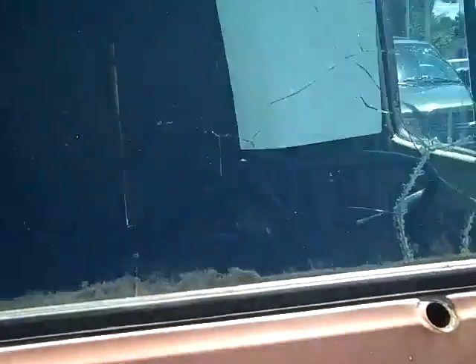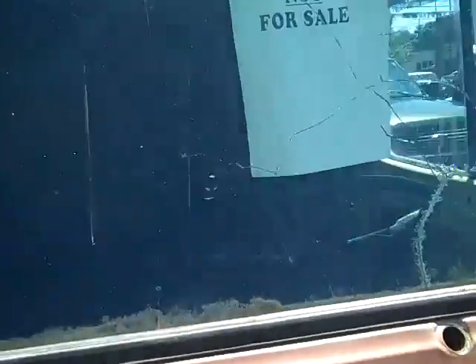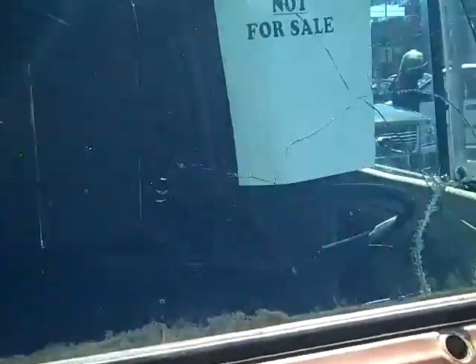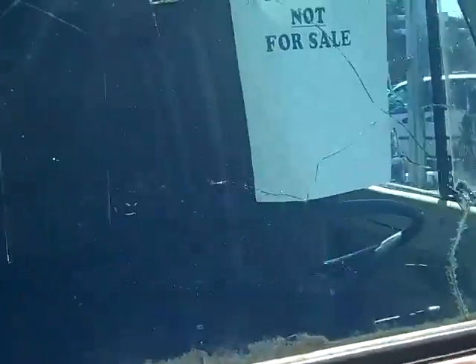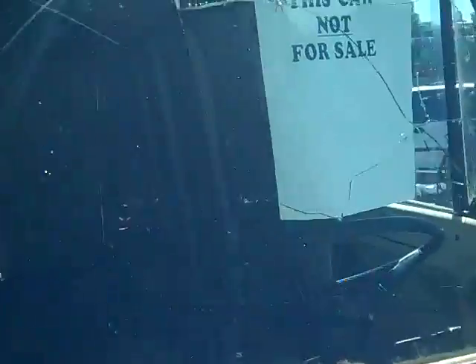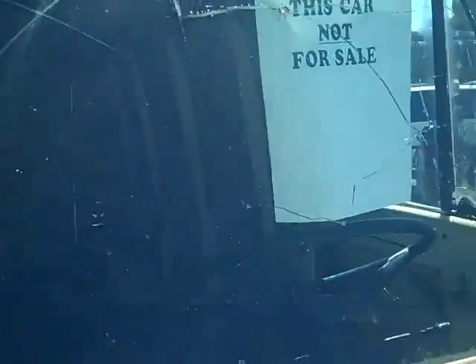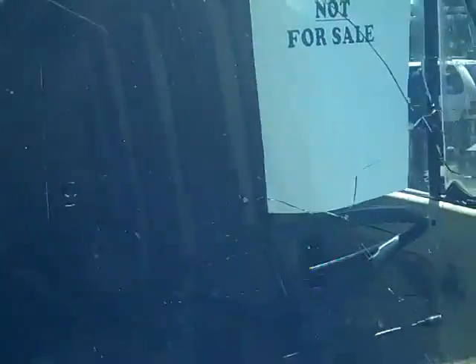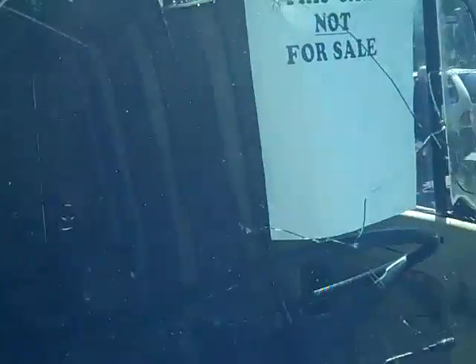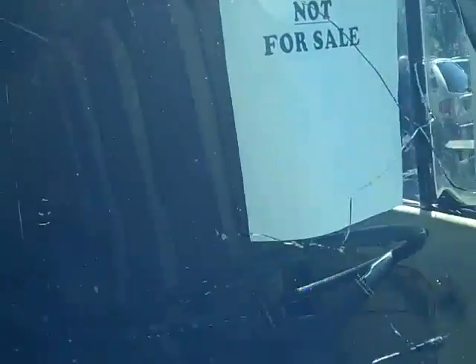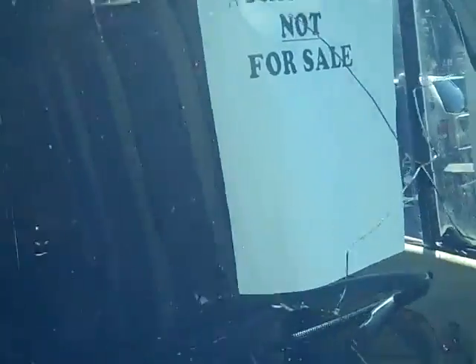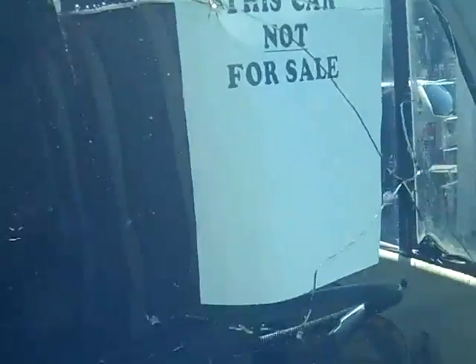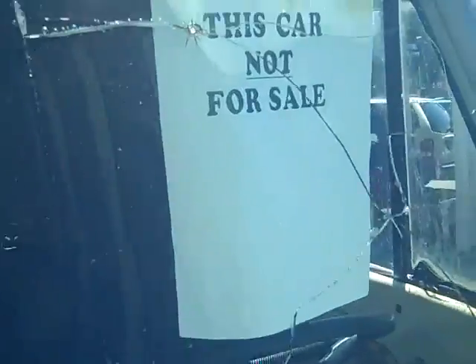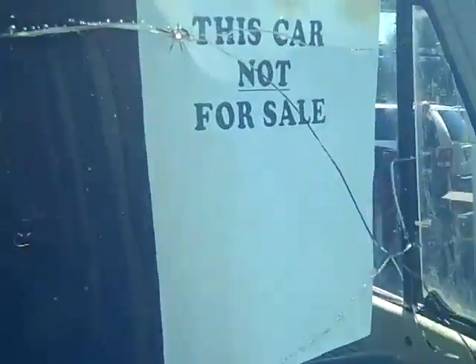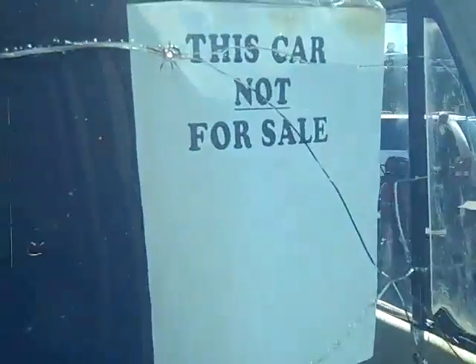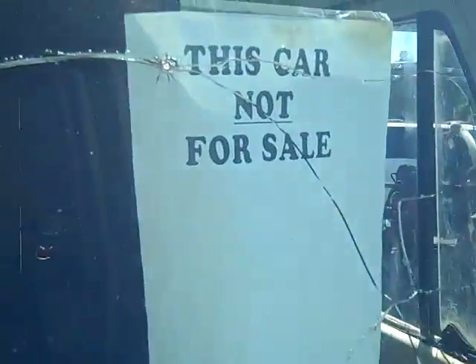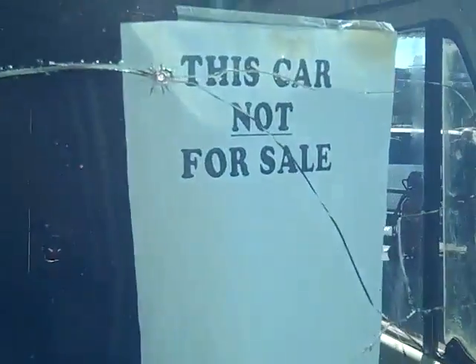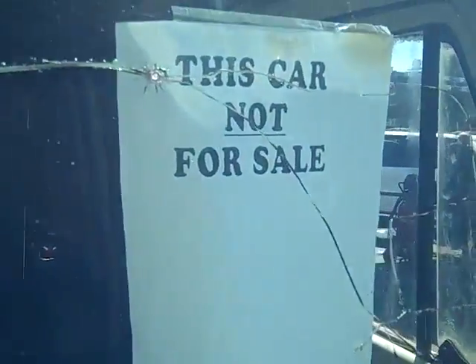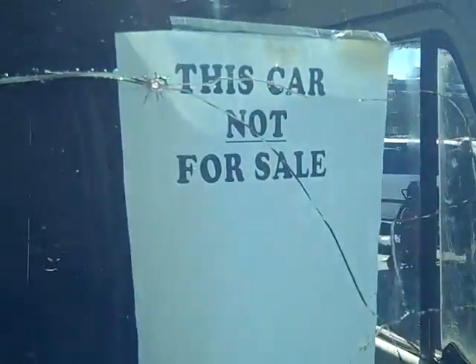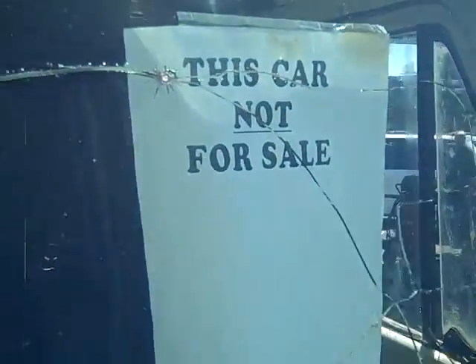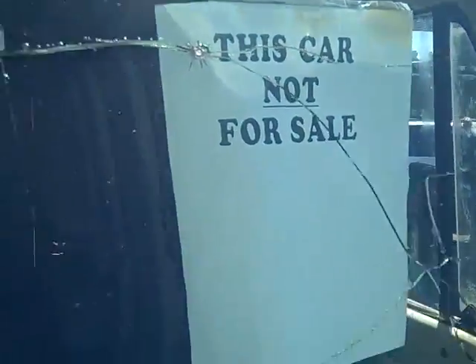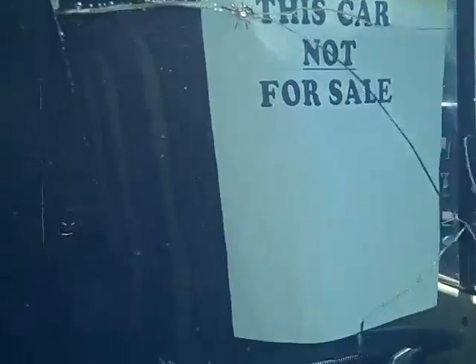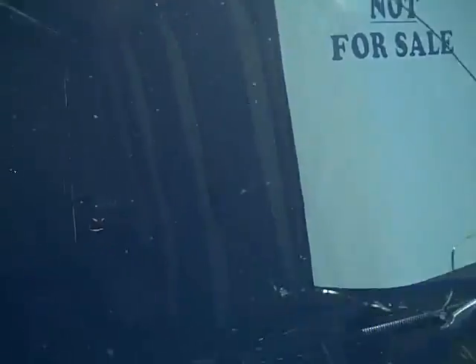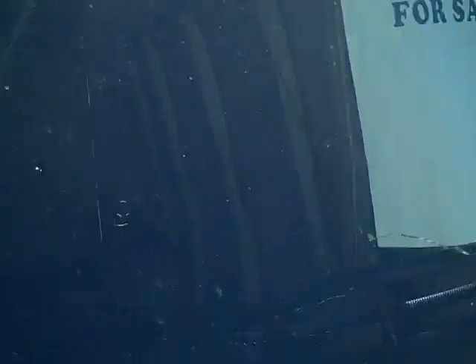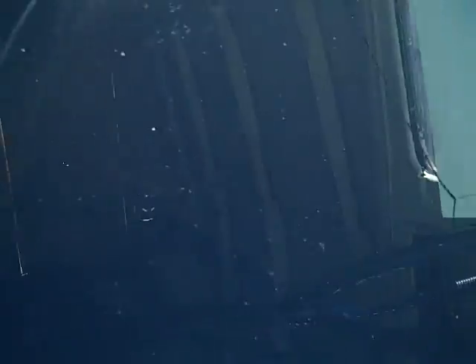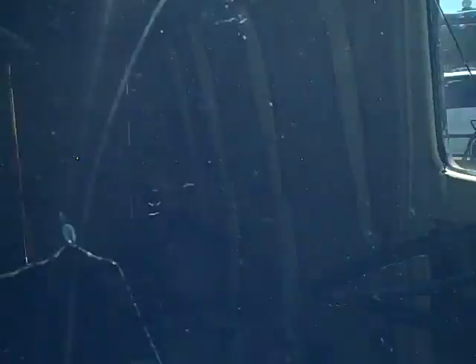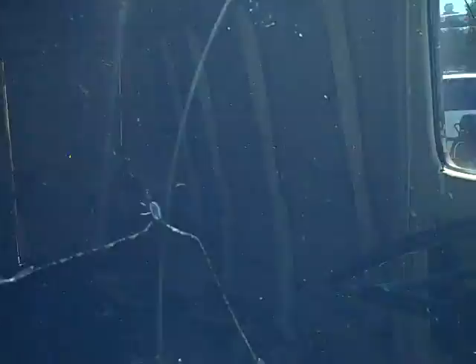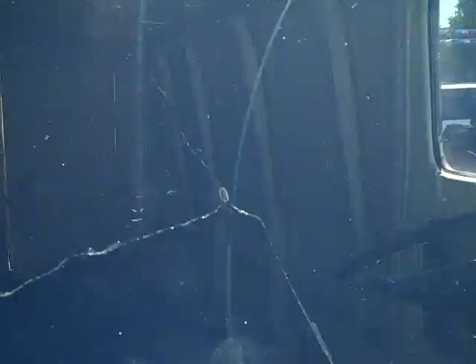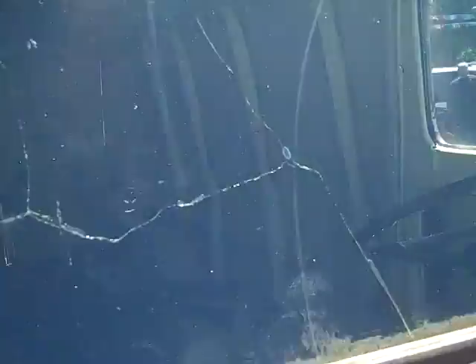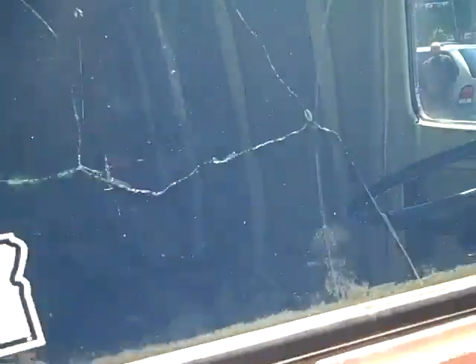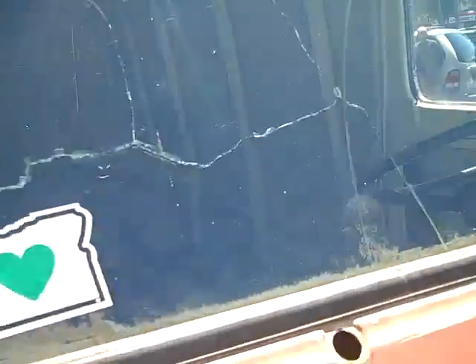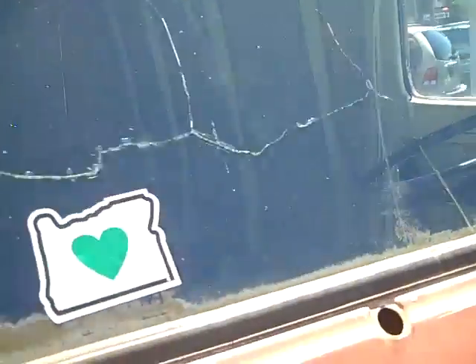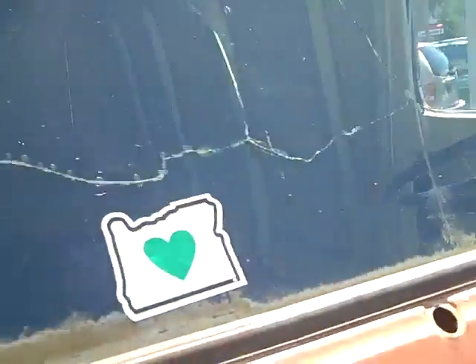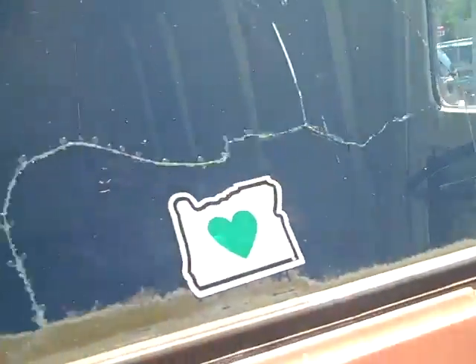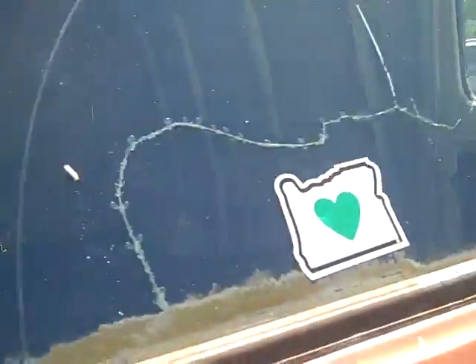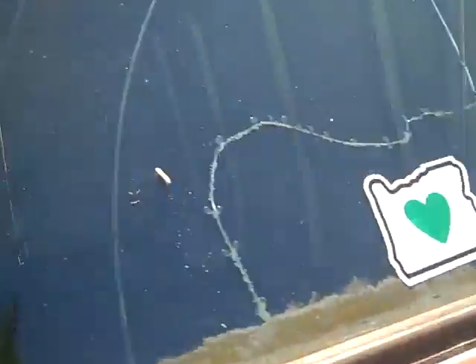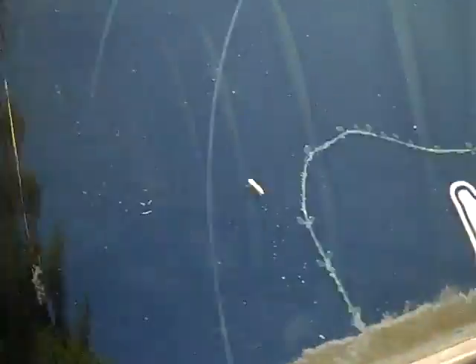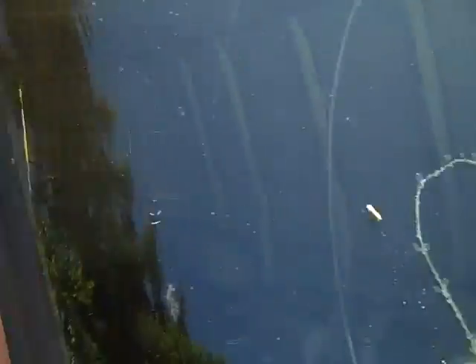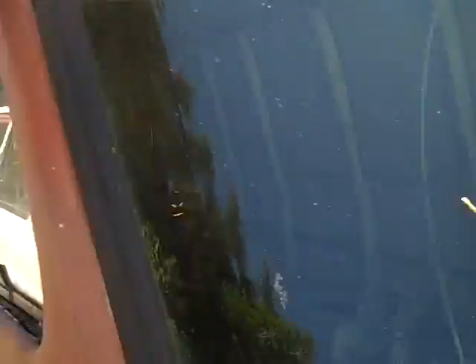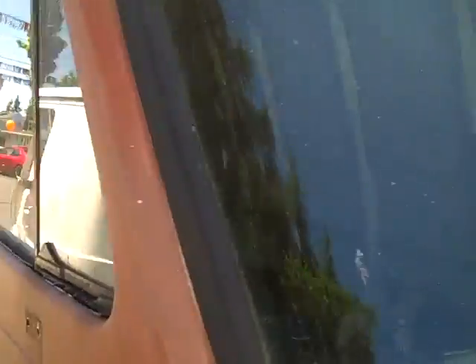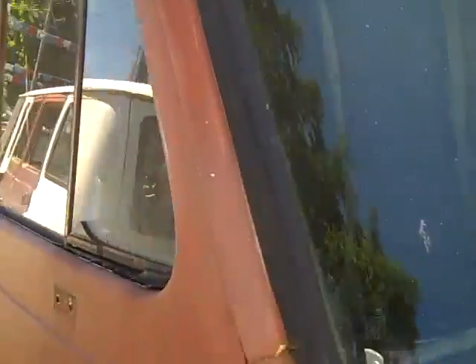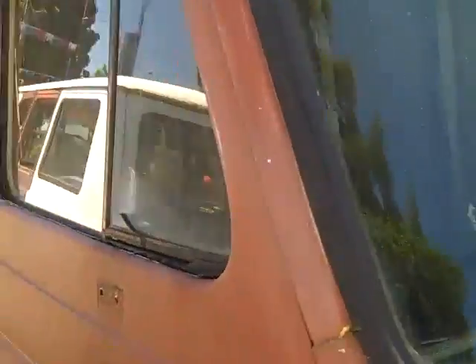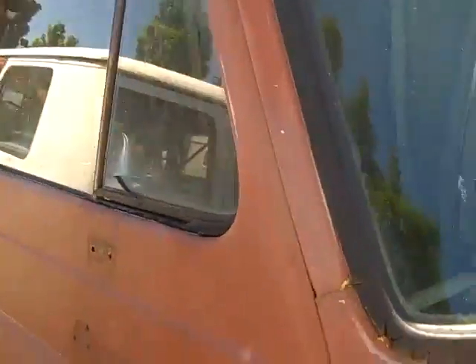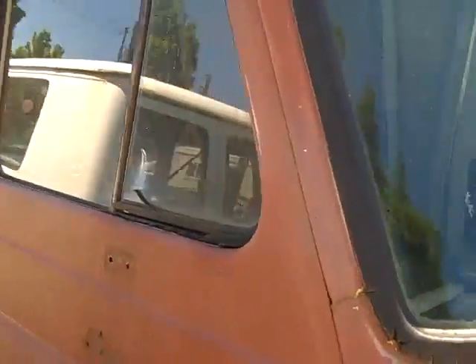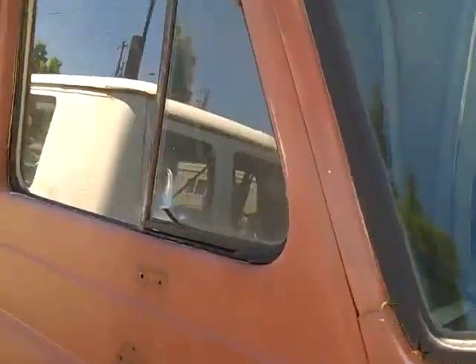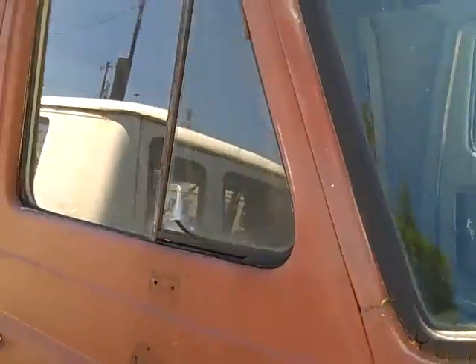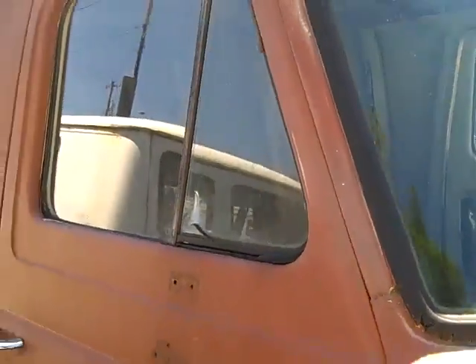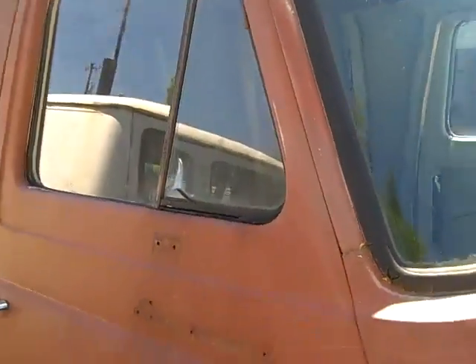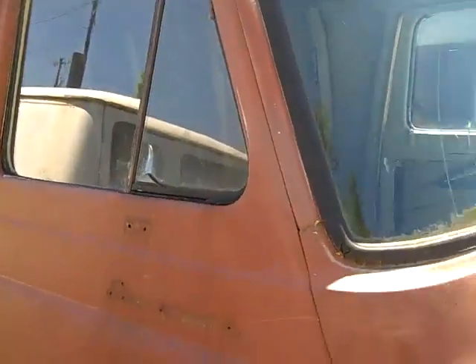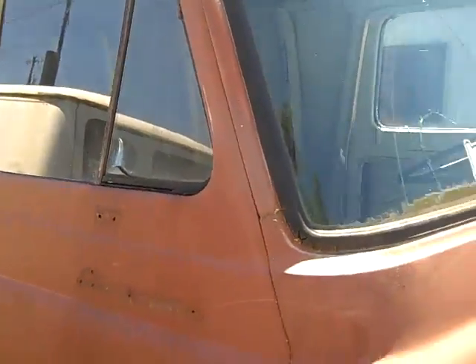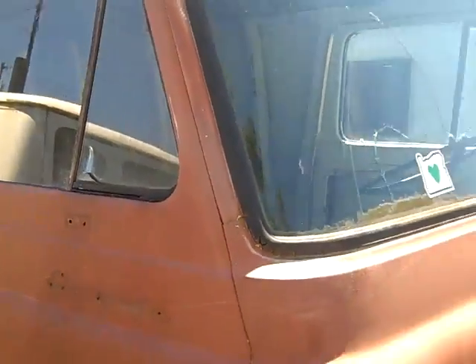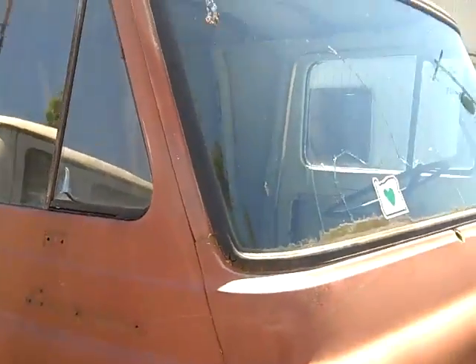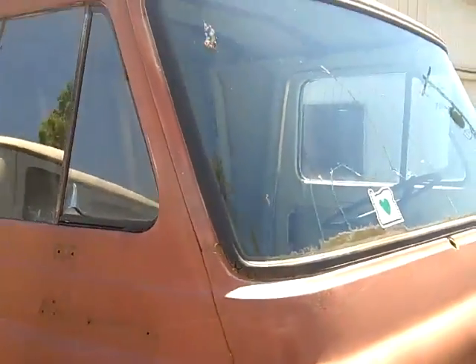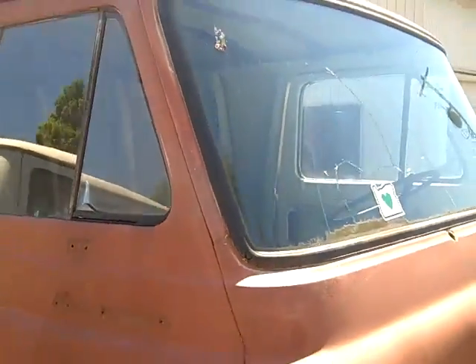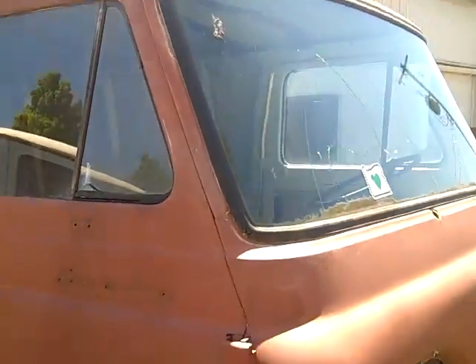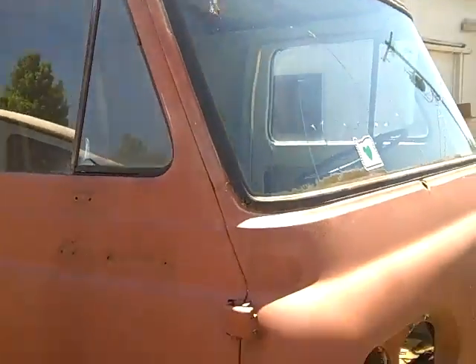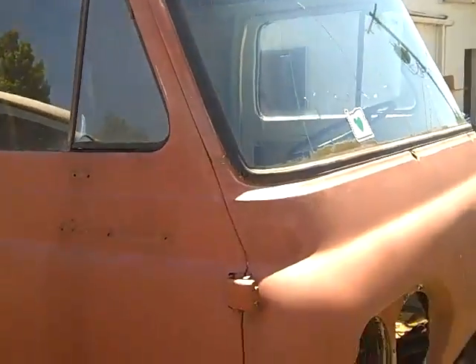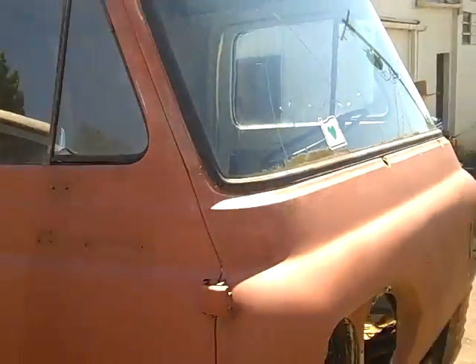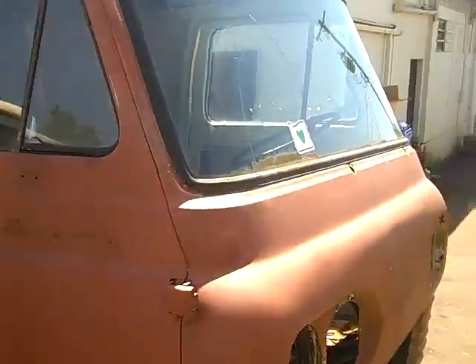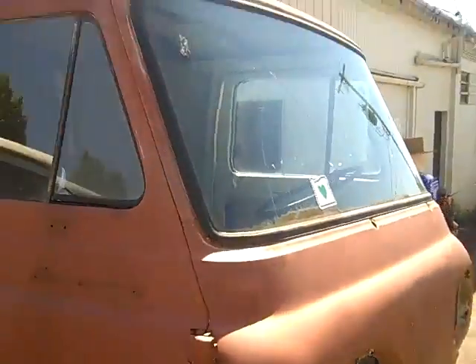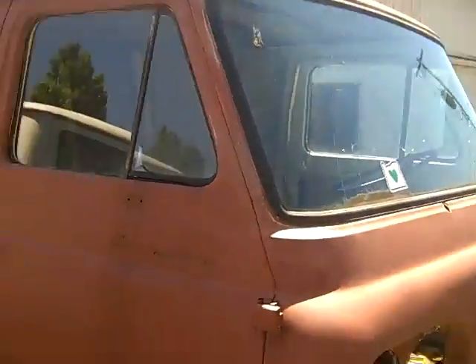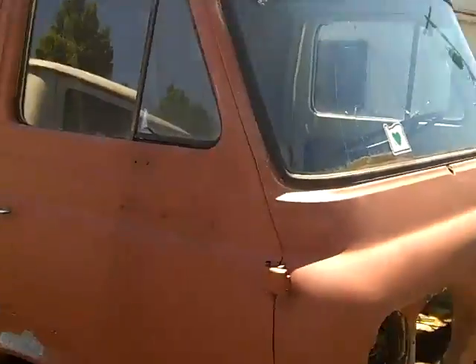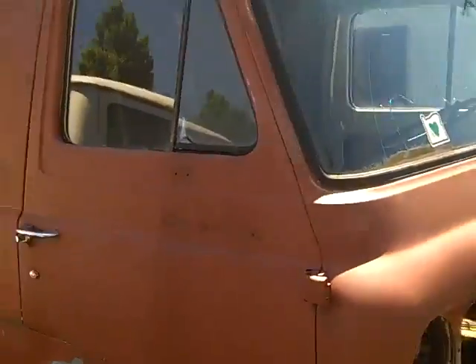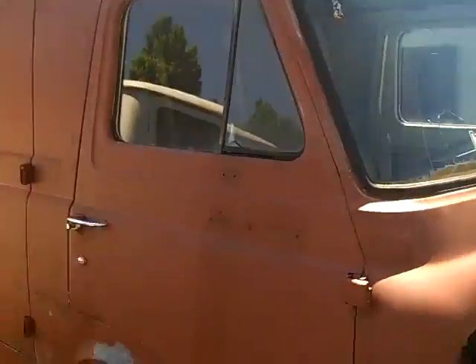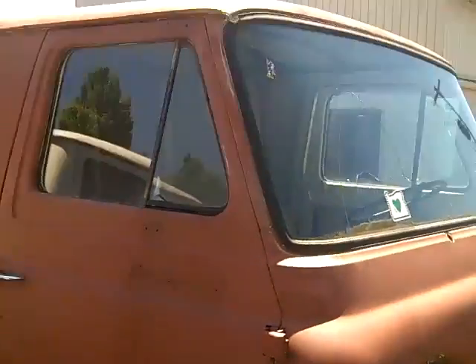This car is not for sale. It's one of Jerry's projects, and when he takes something on, he usually doesn't stop until he gets done.